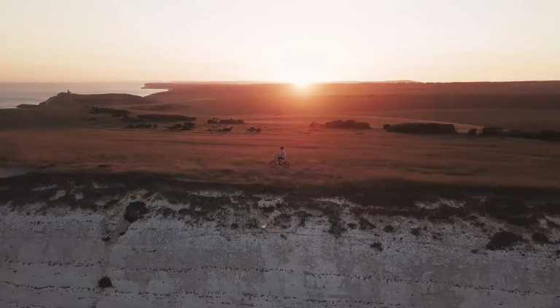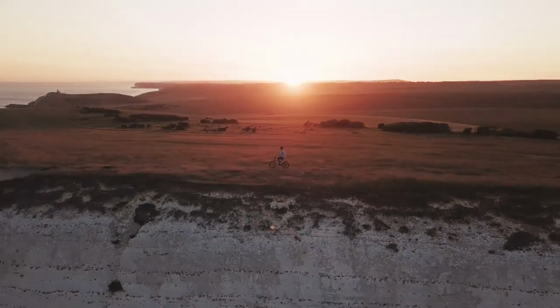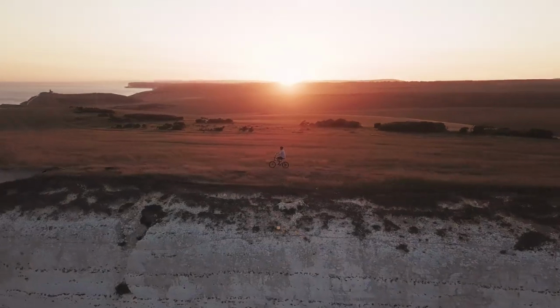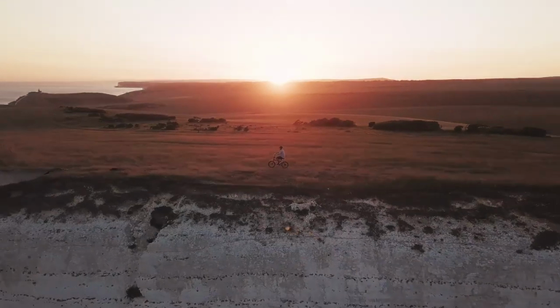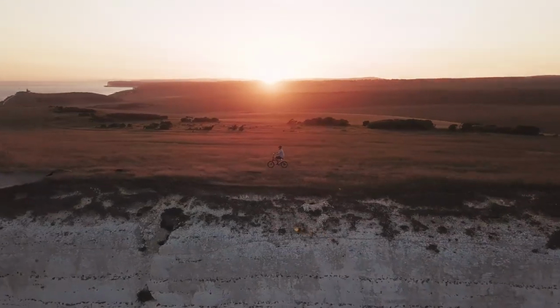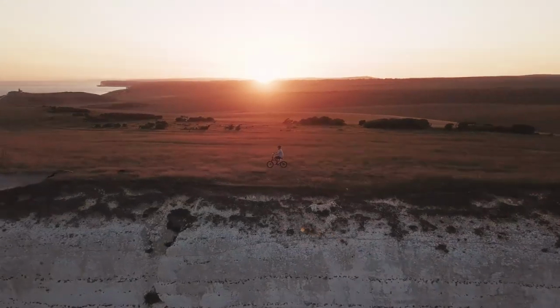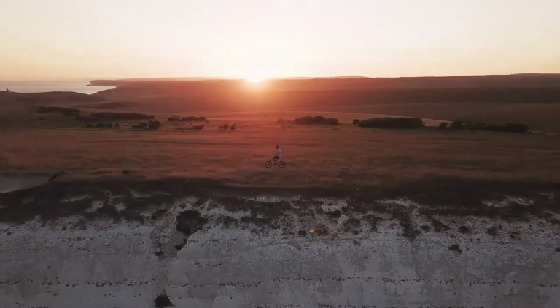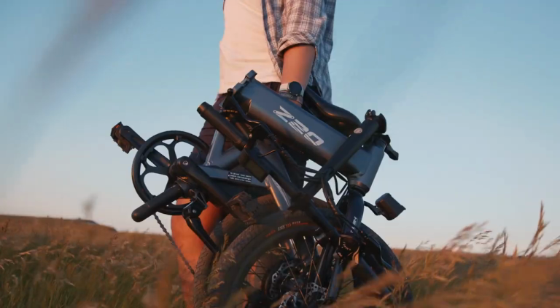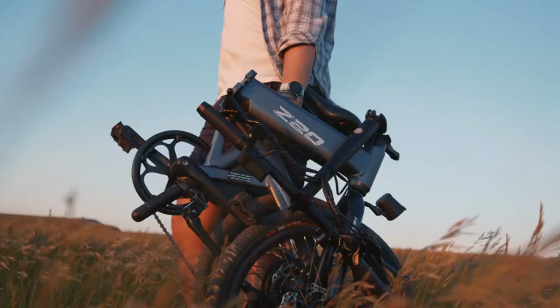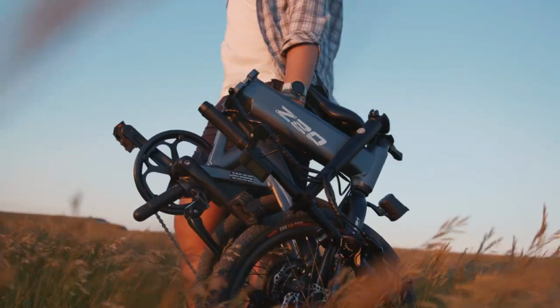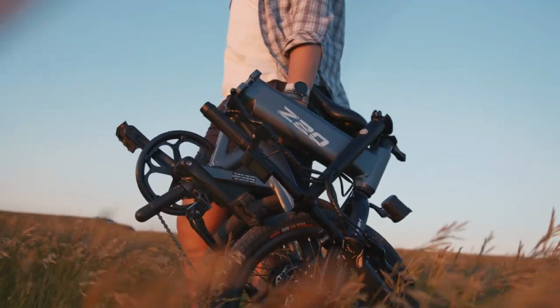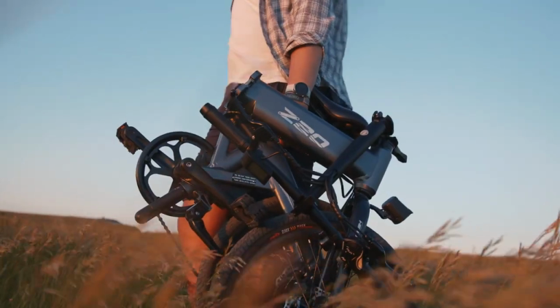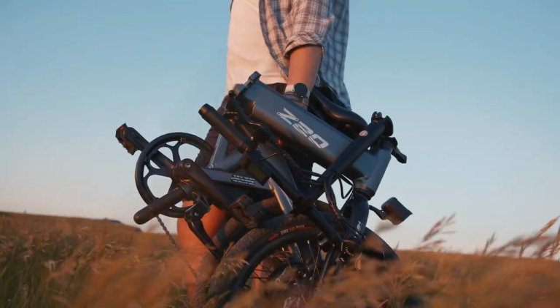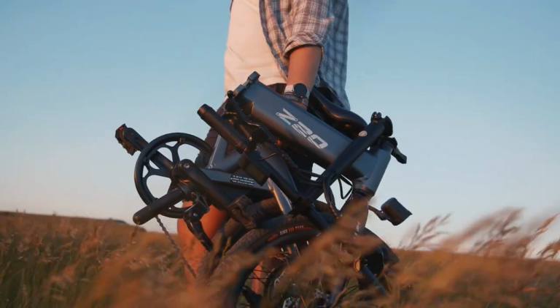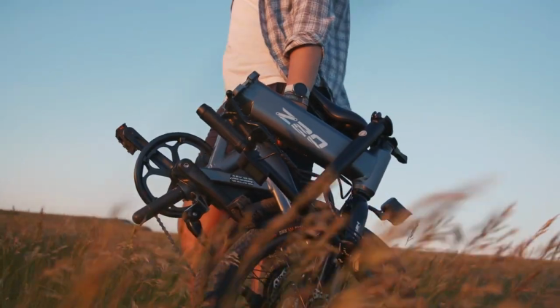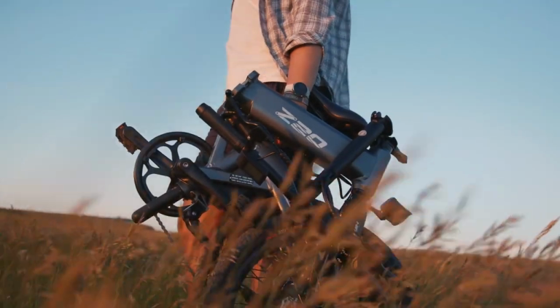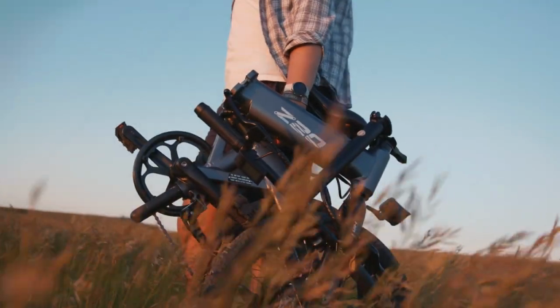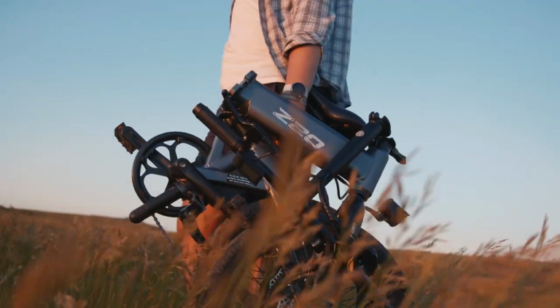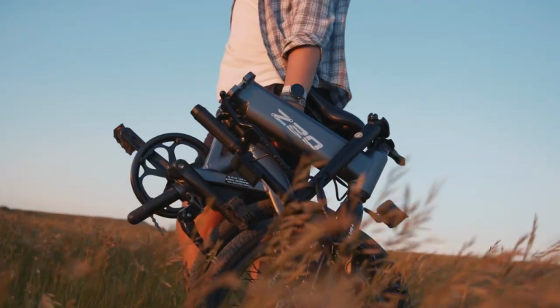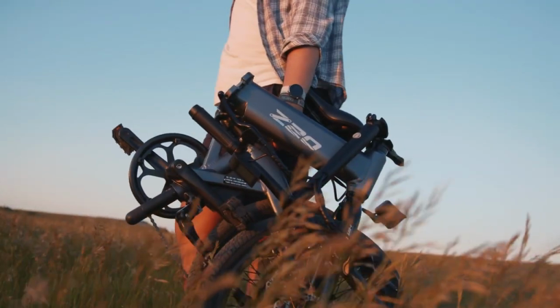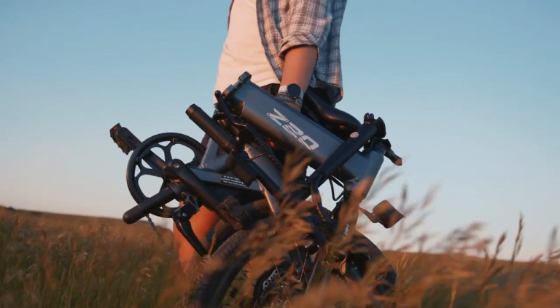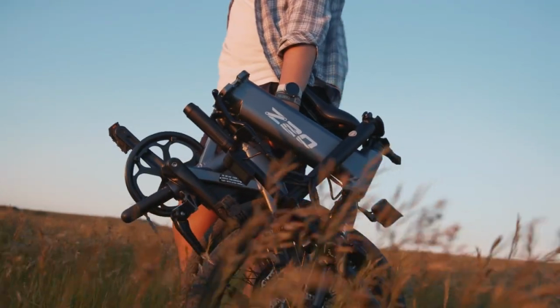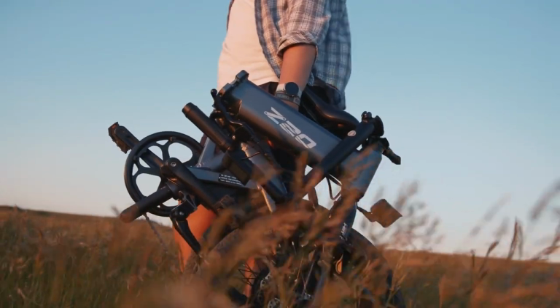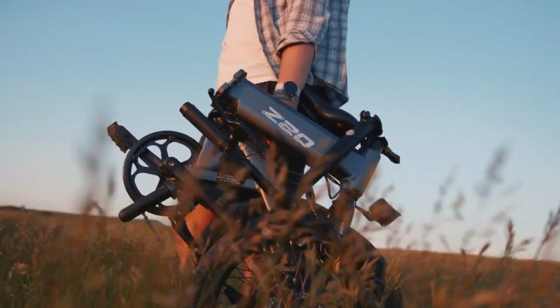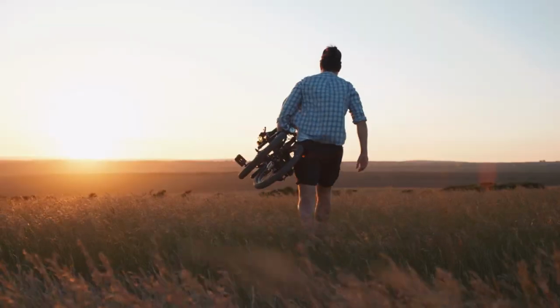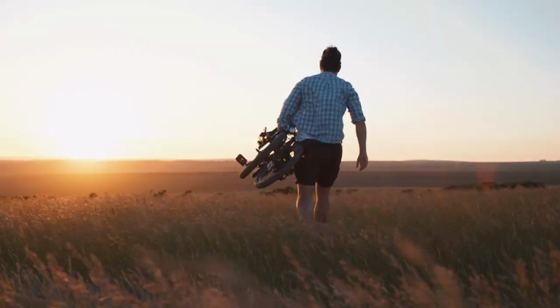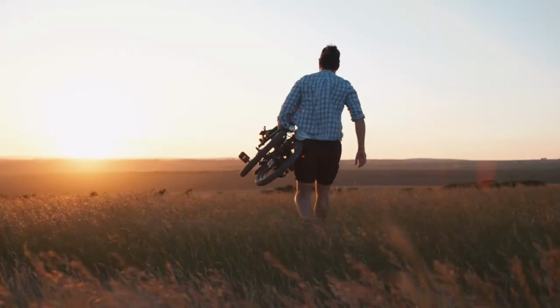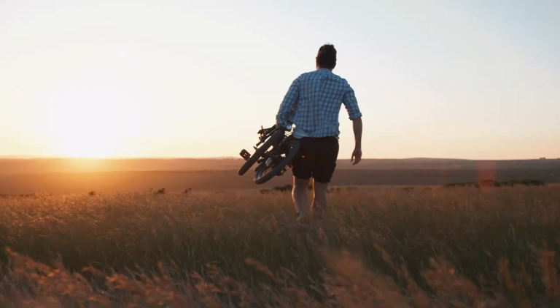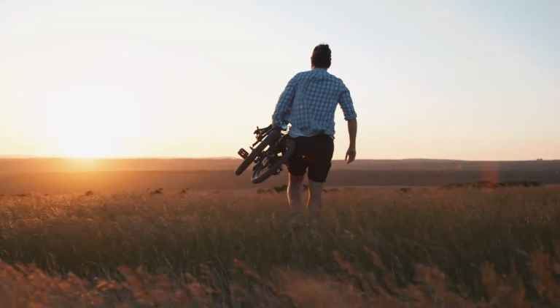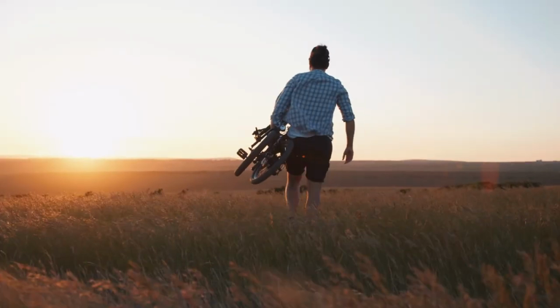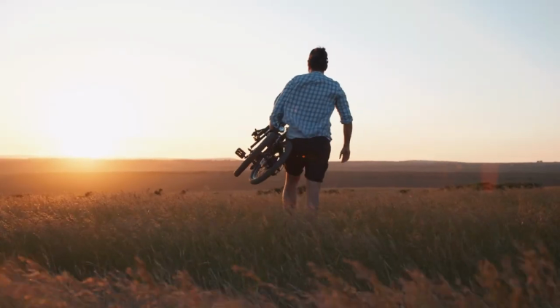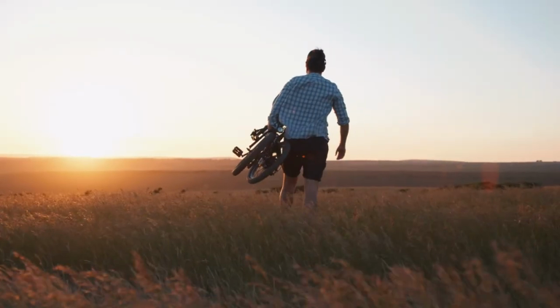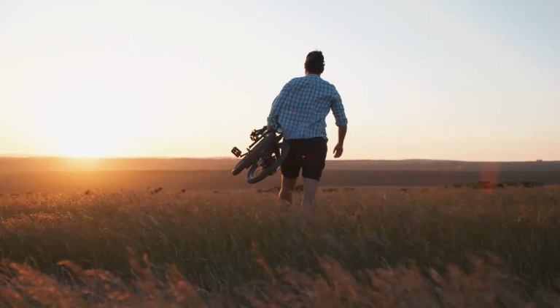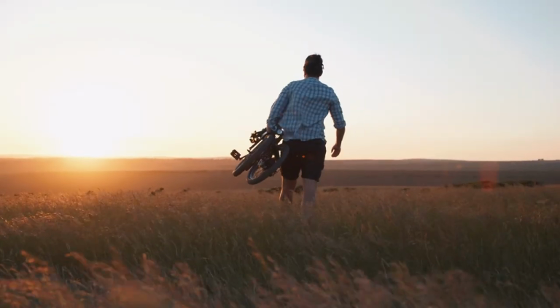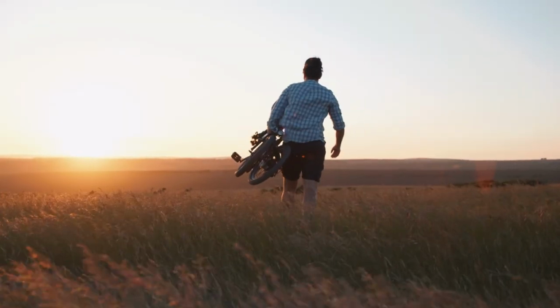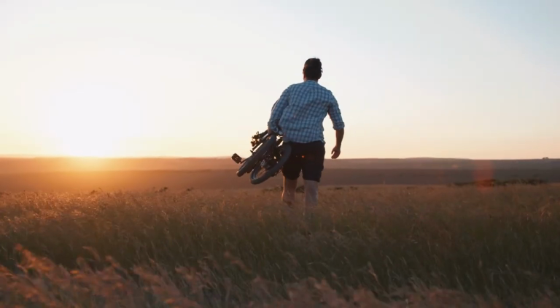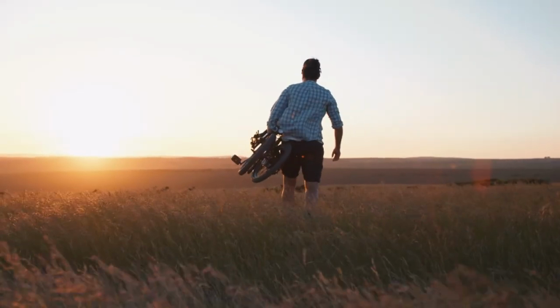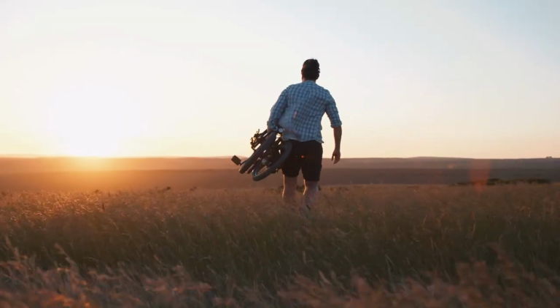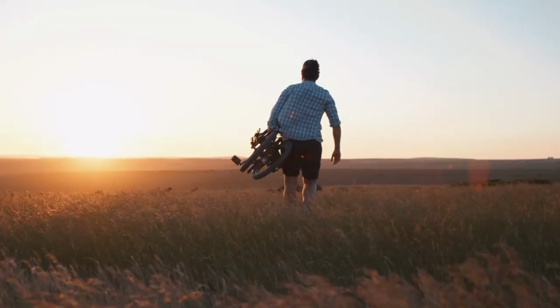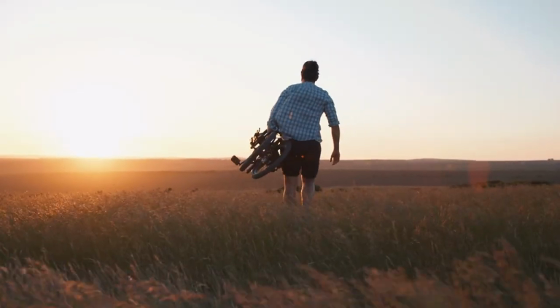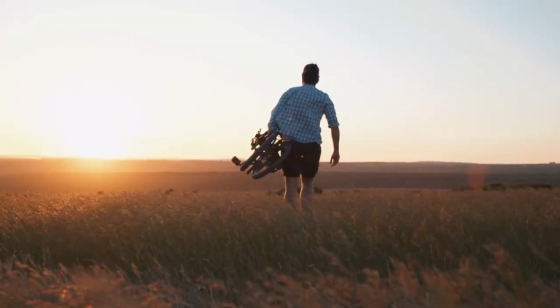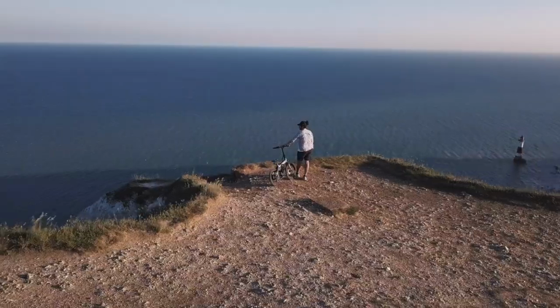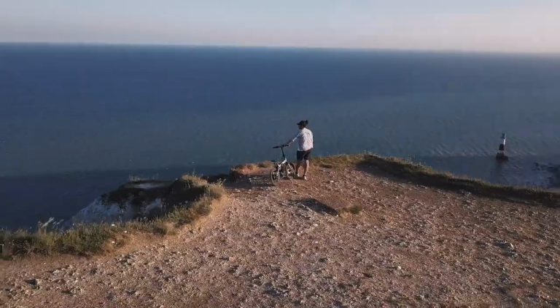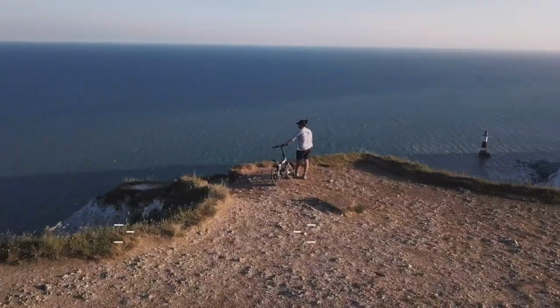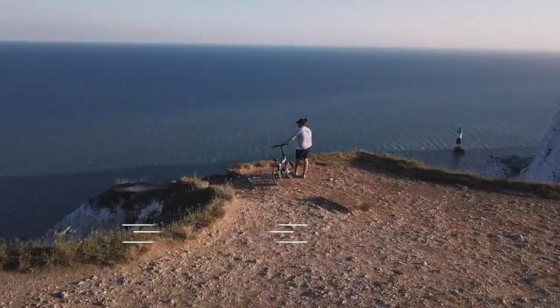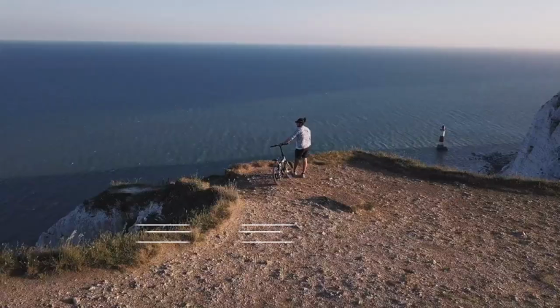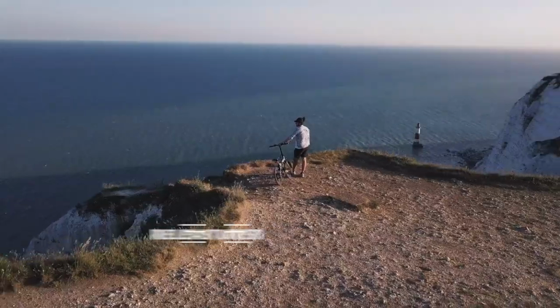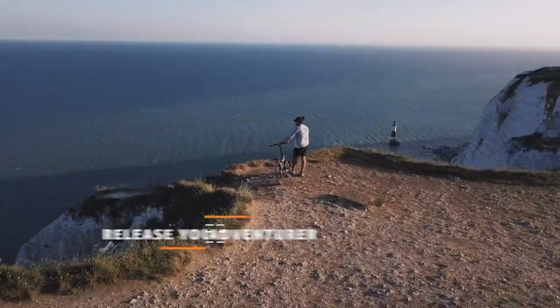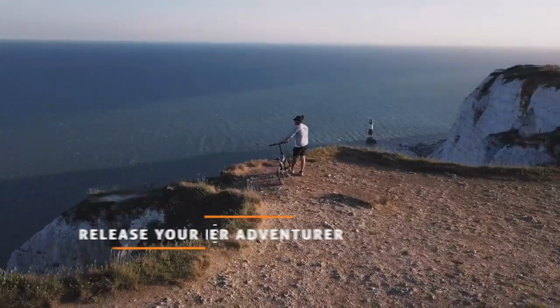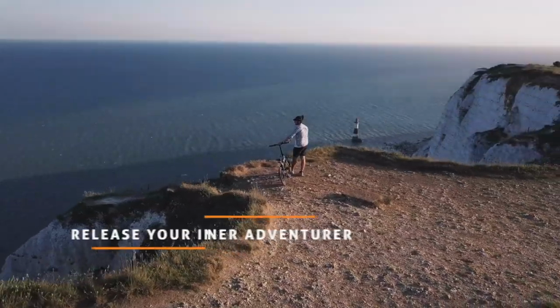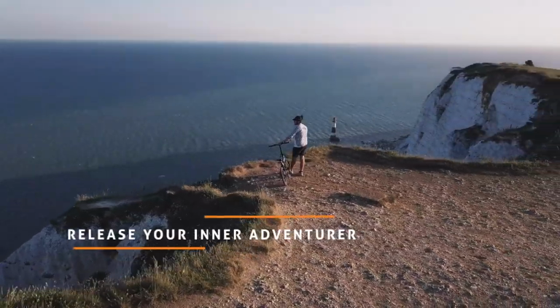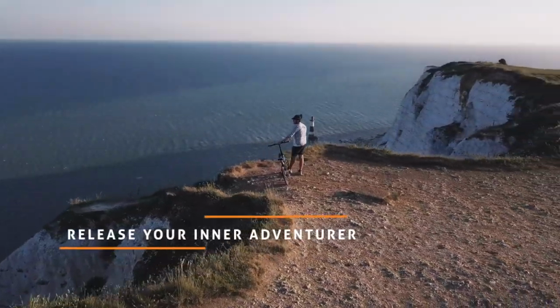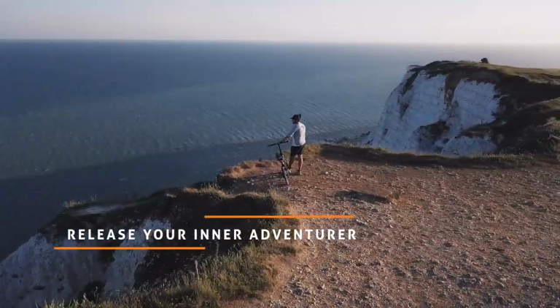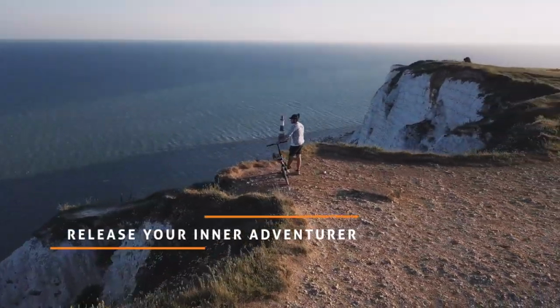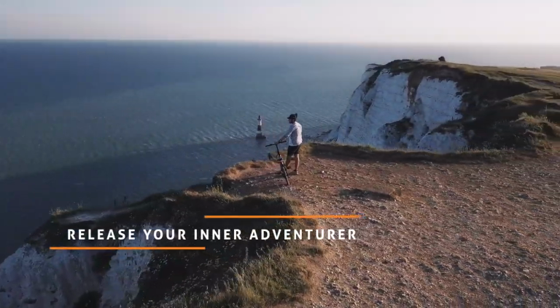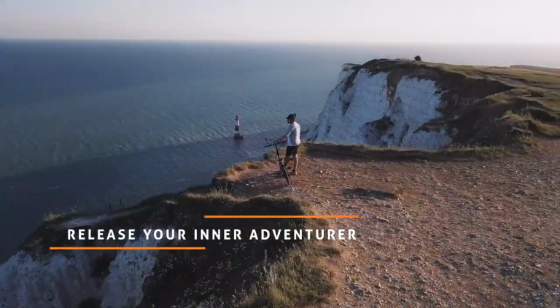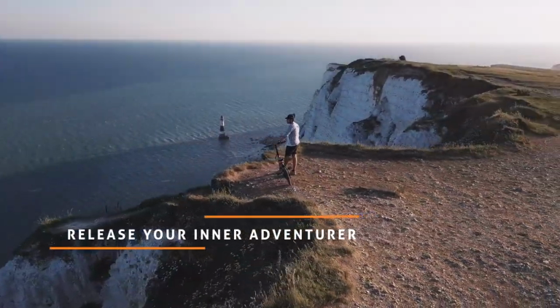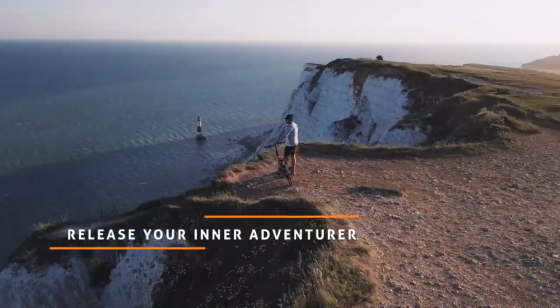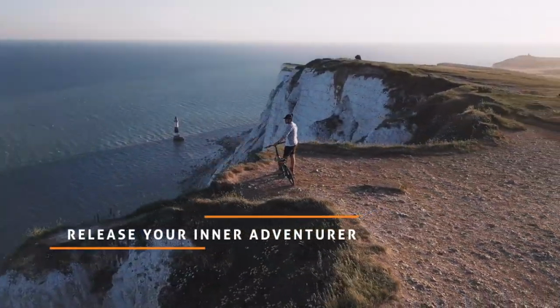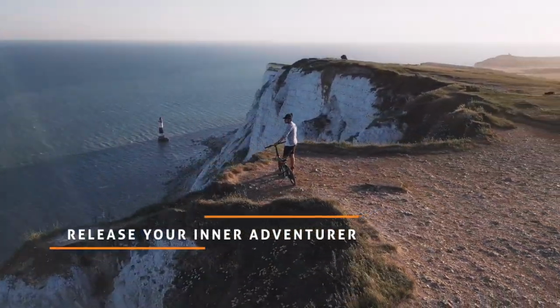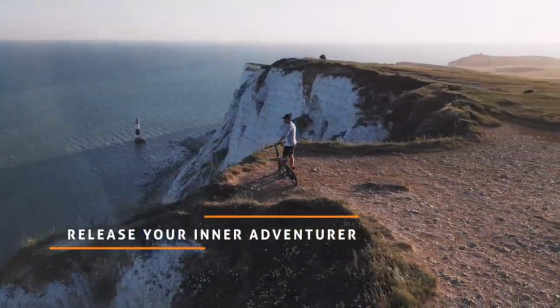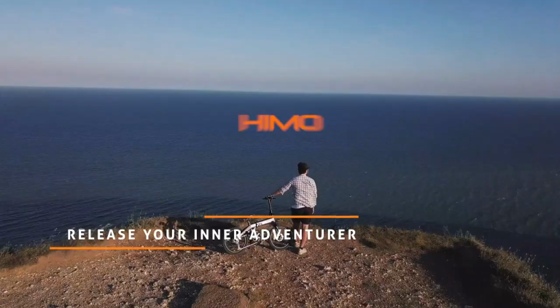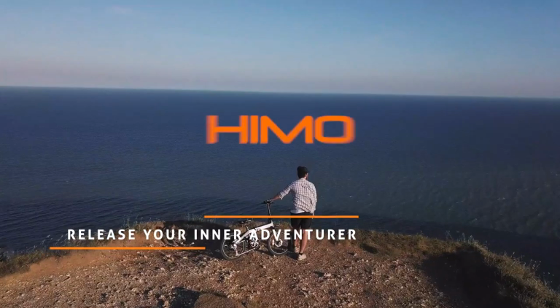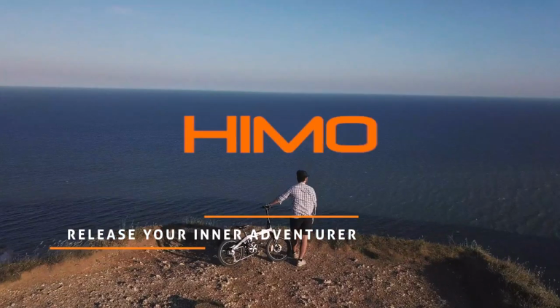The HEMO Z20 is a powerful lightweight e-bike for any situation. Release your inner adventurer.